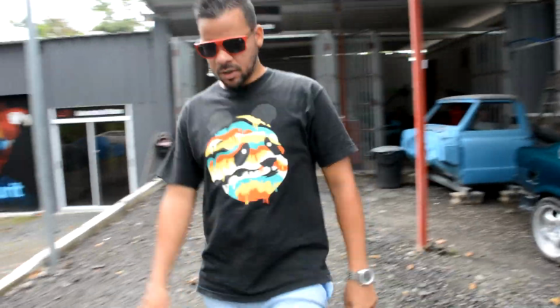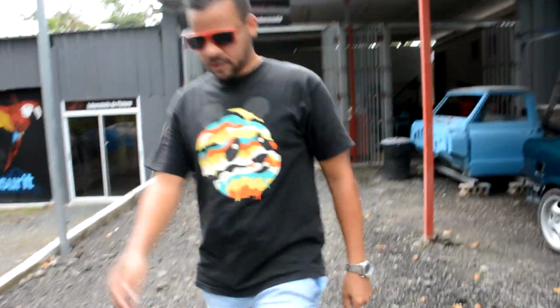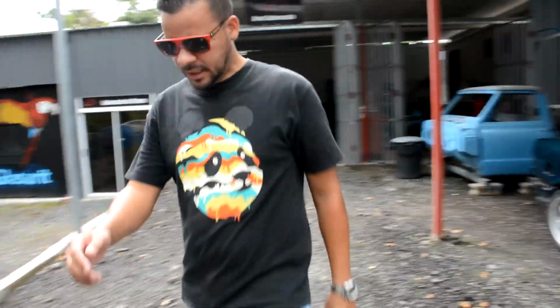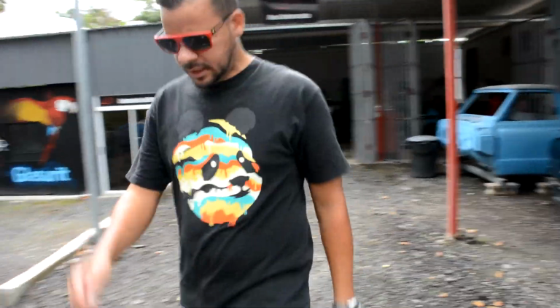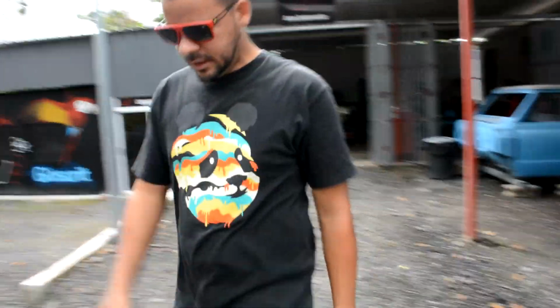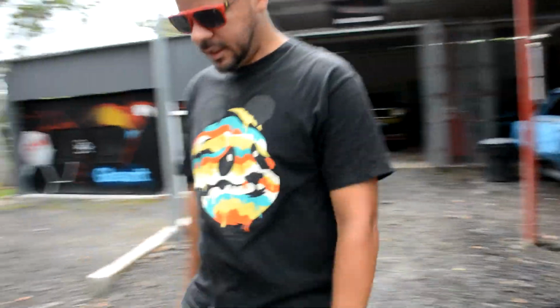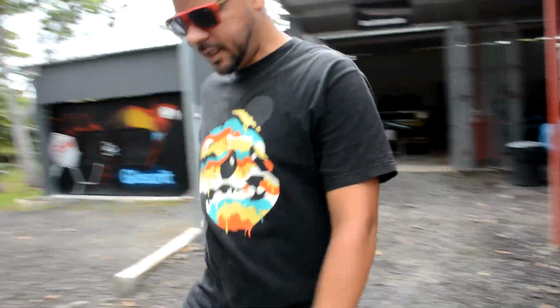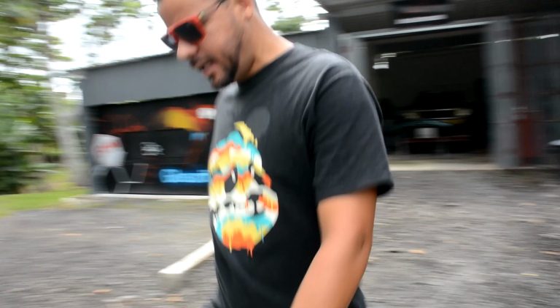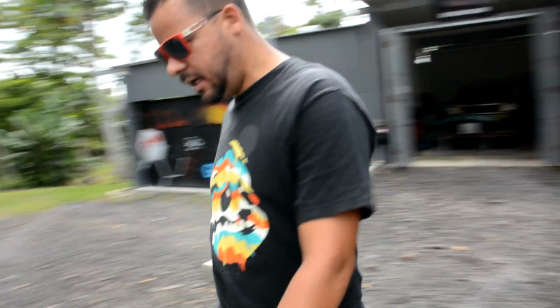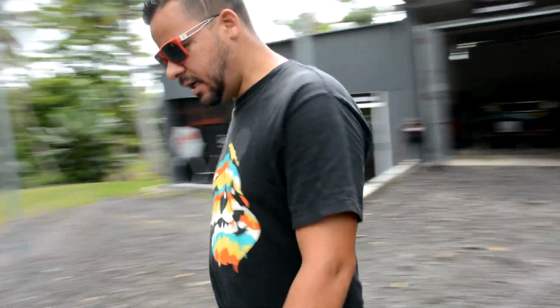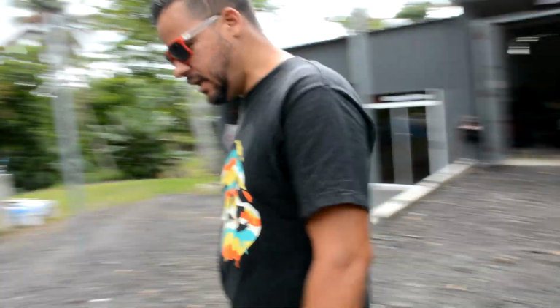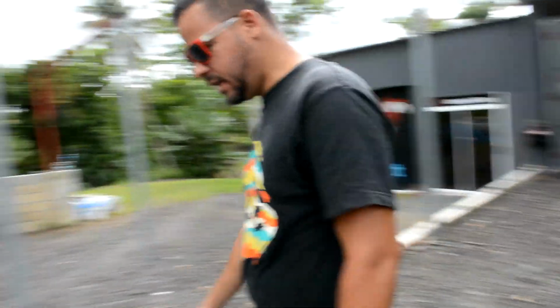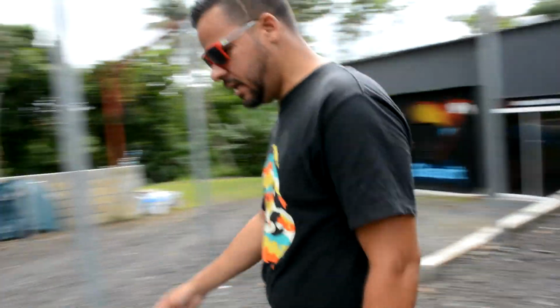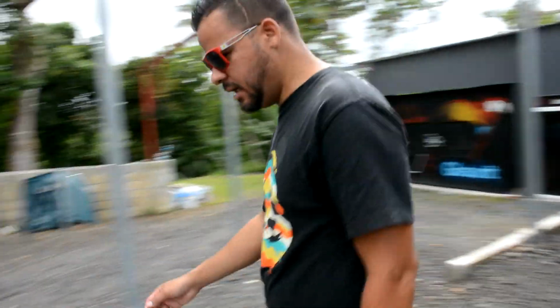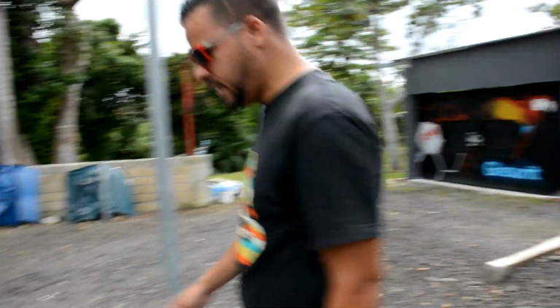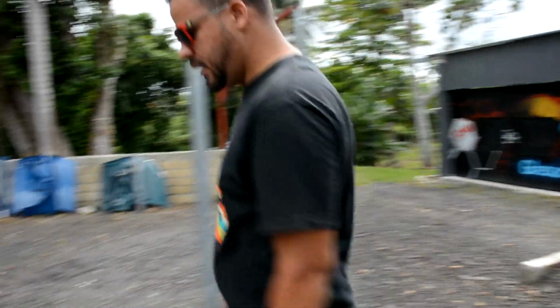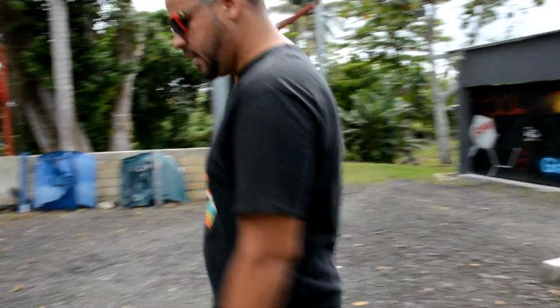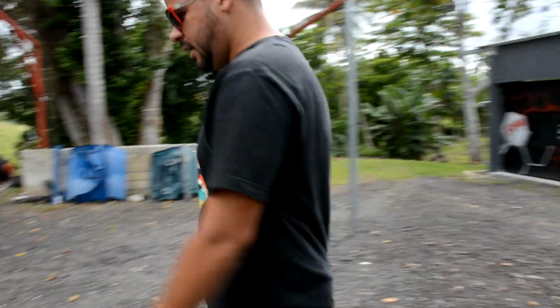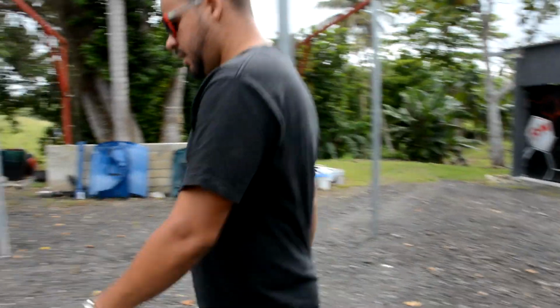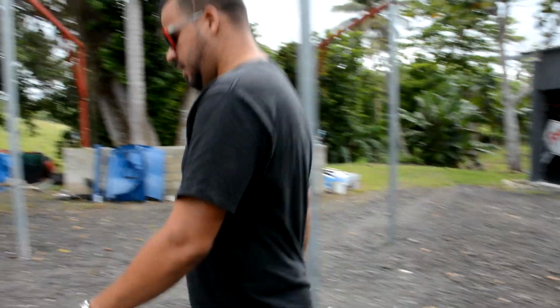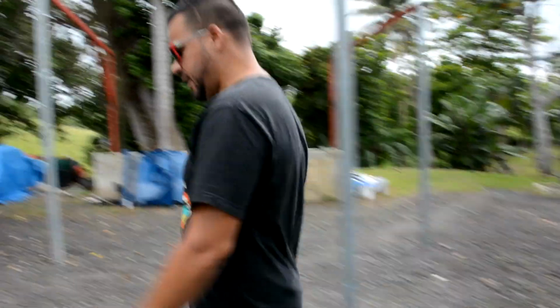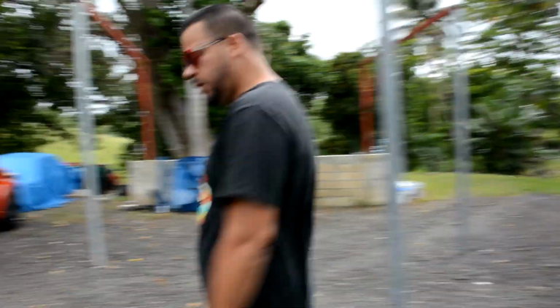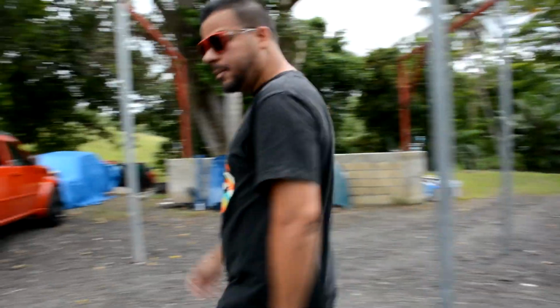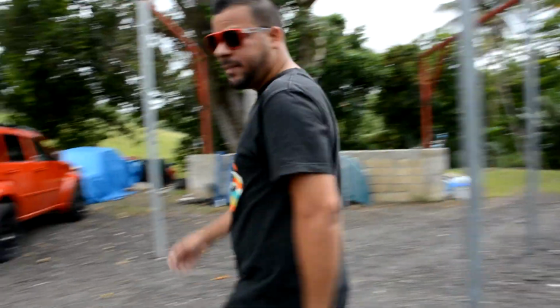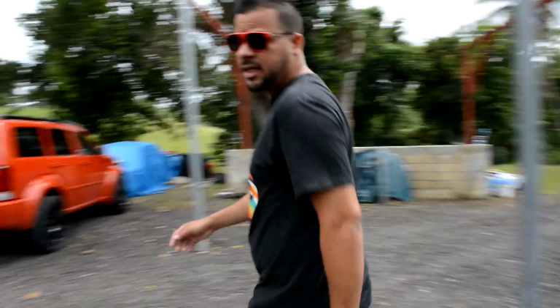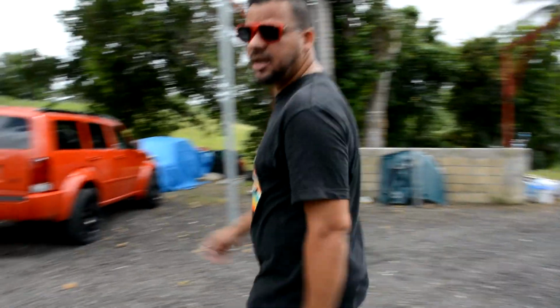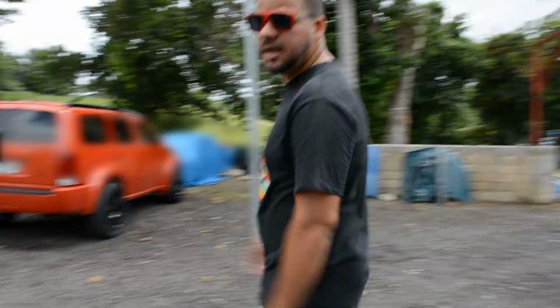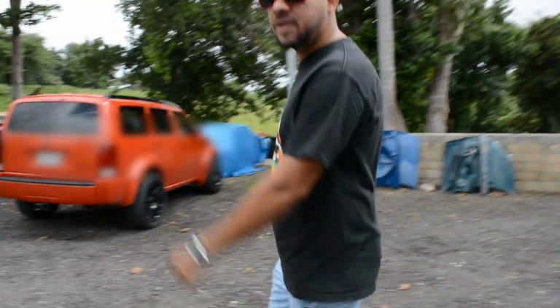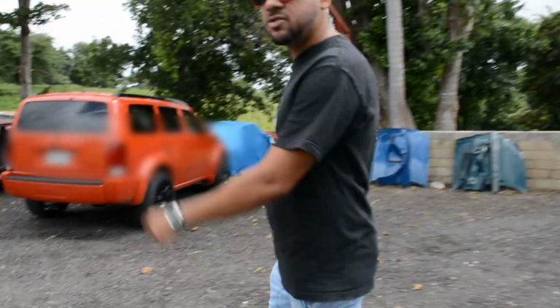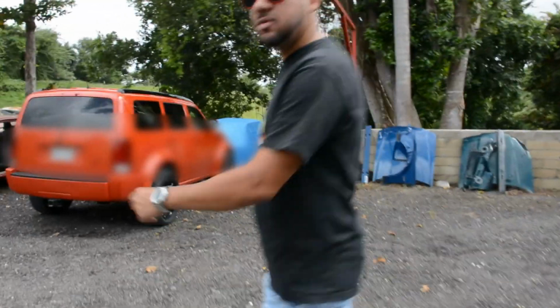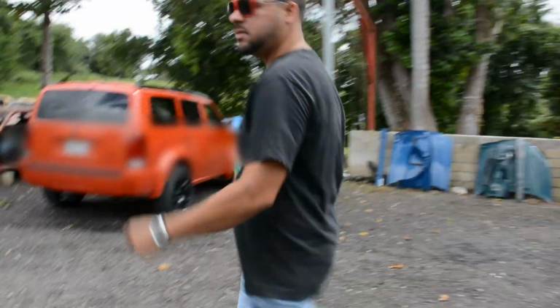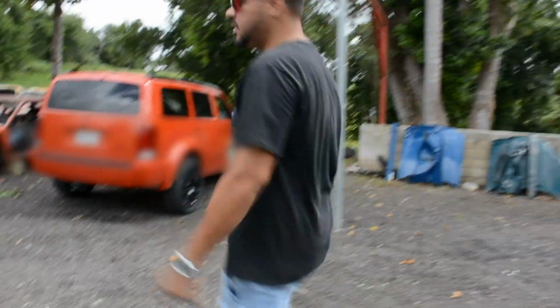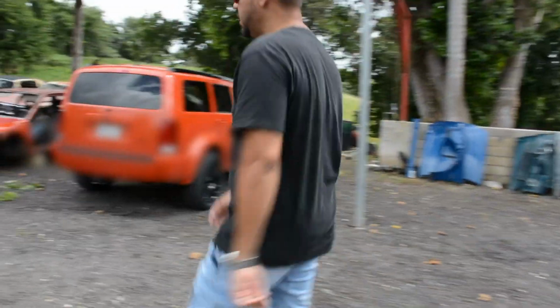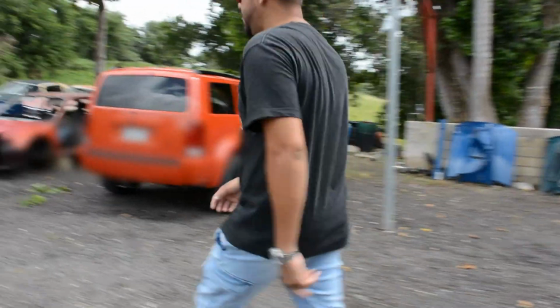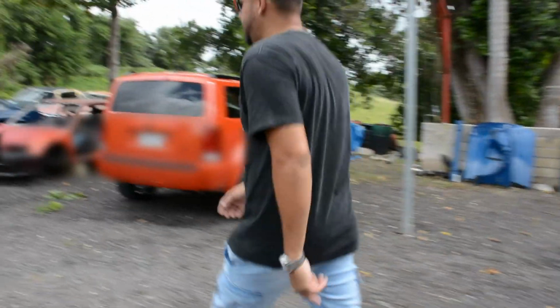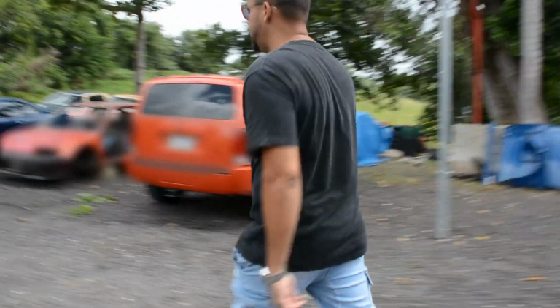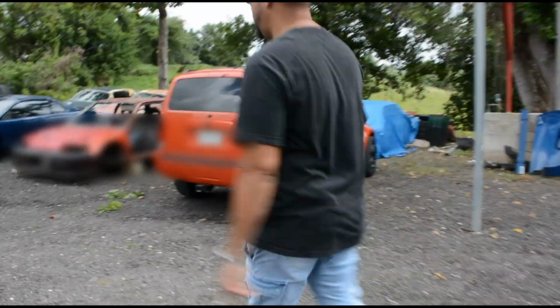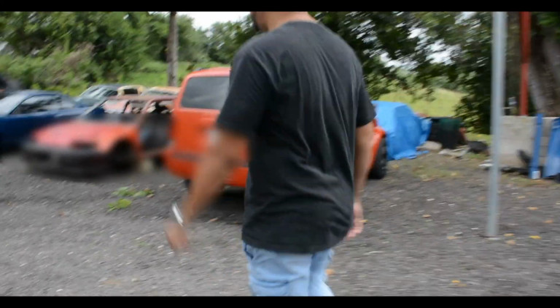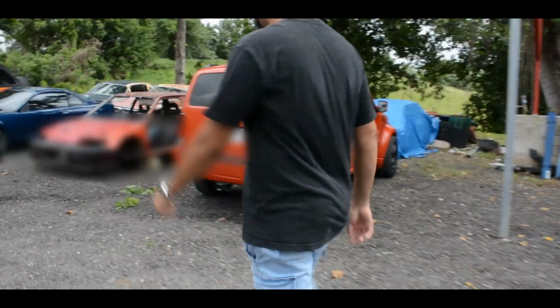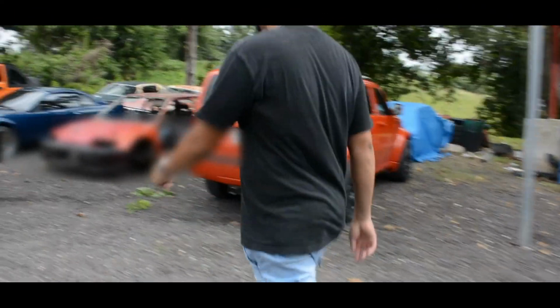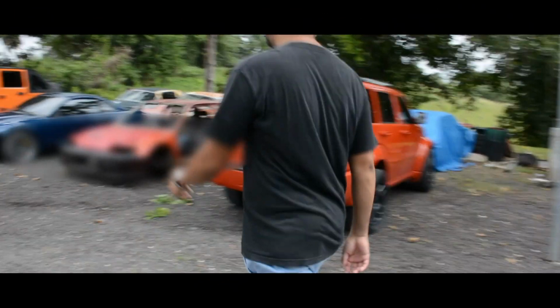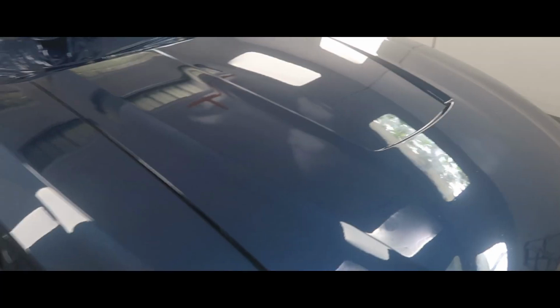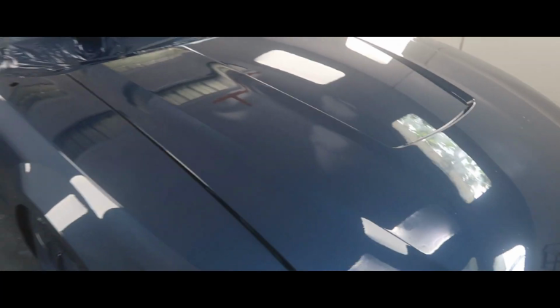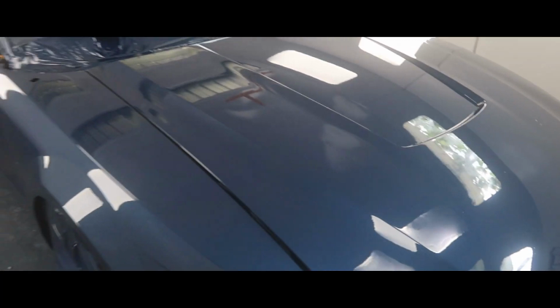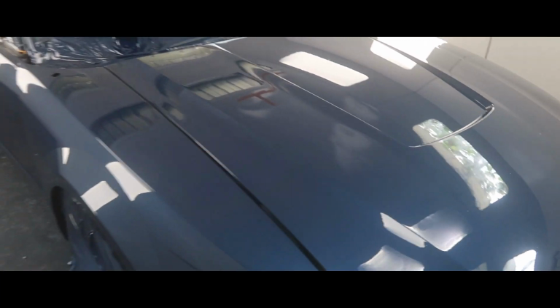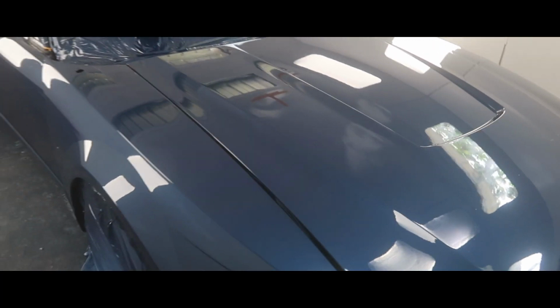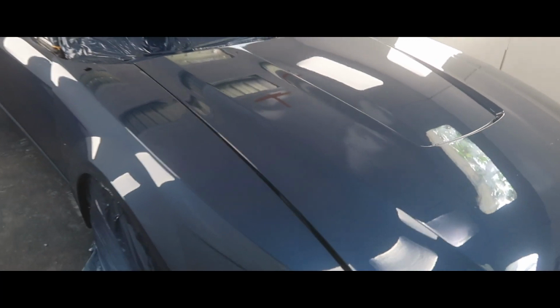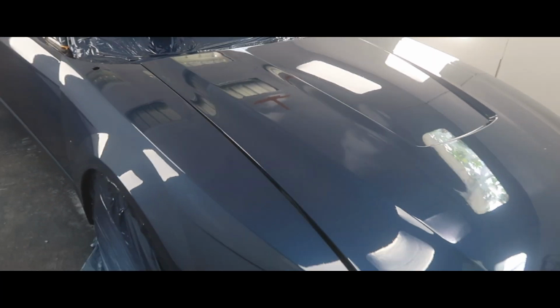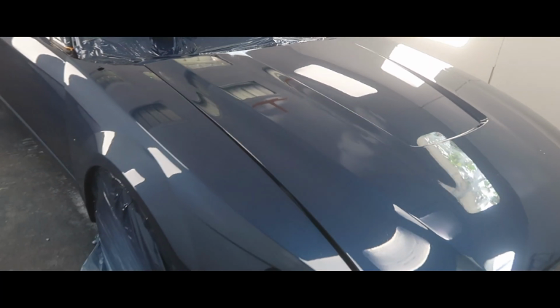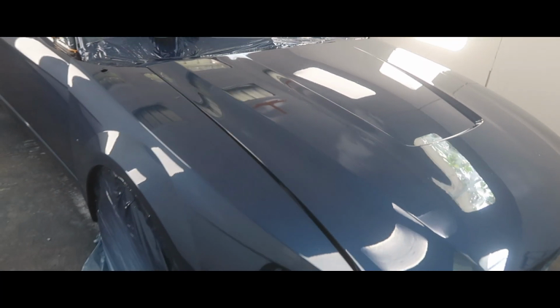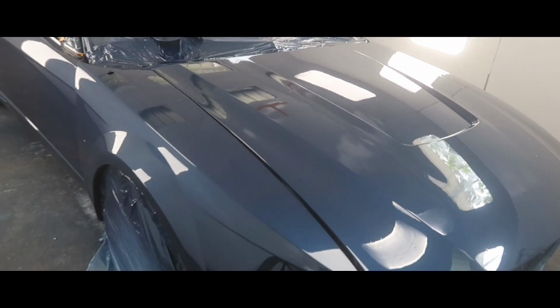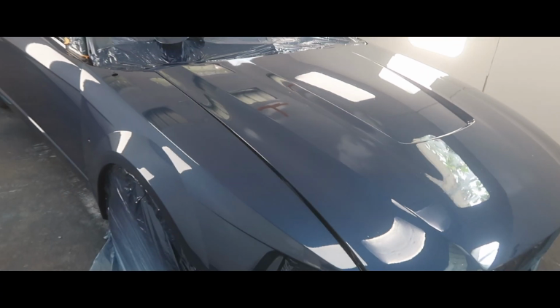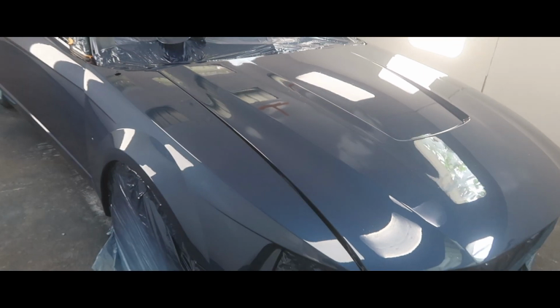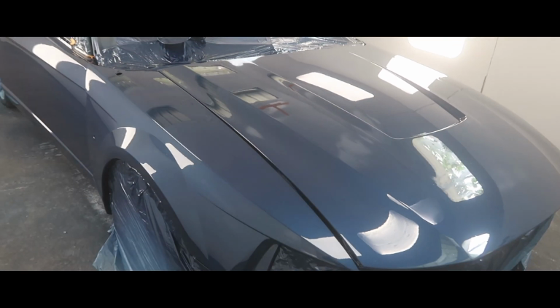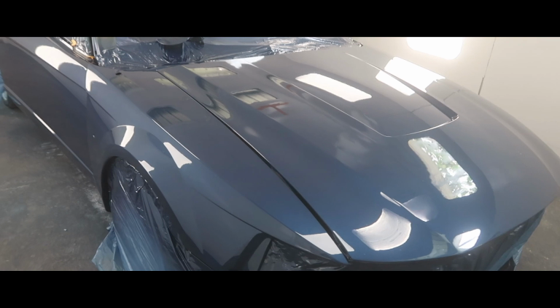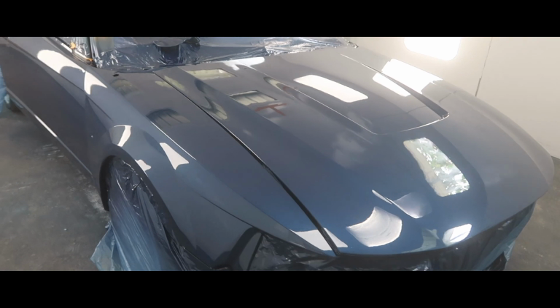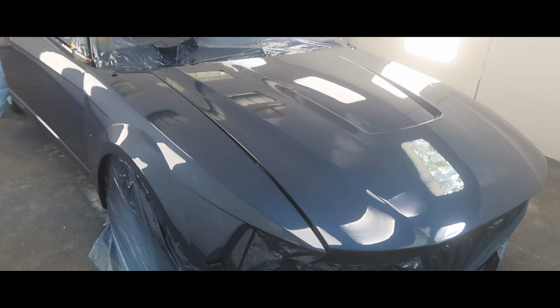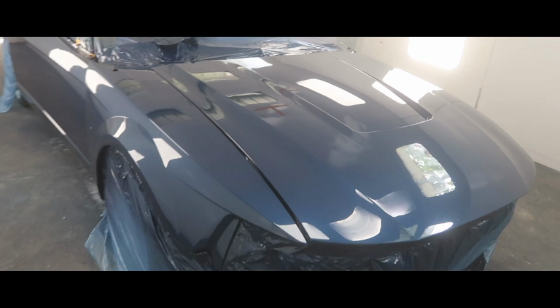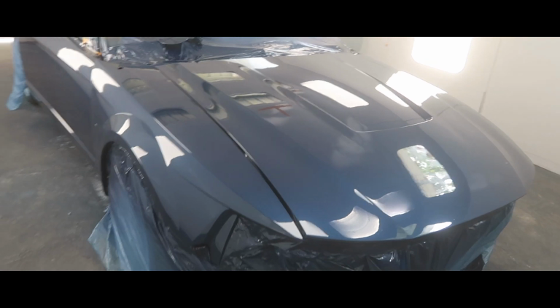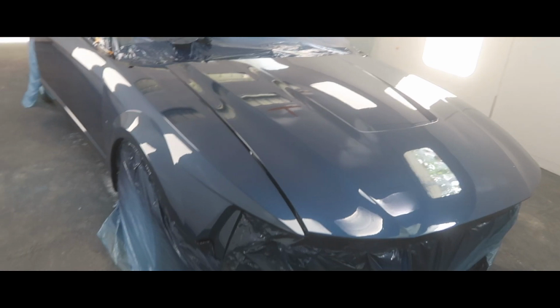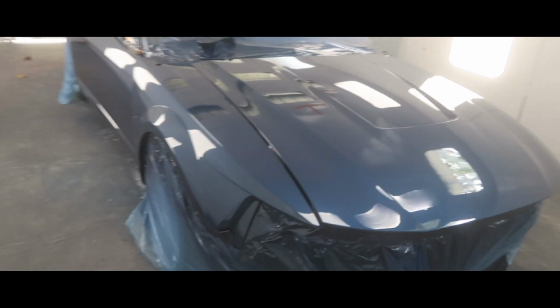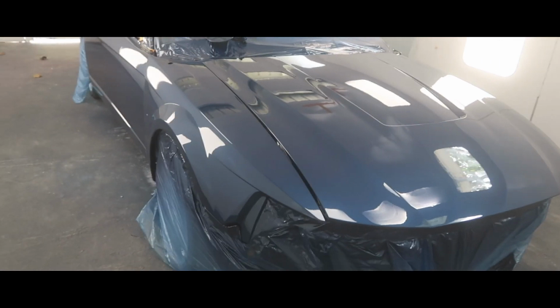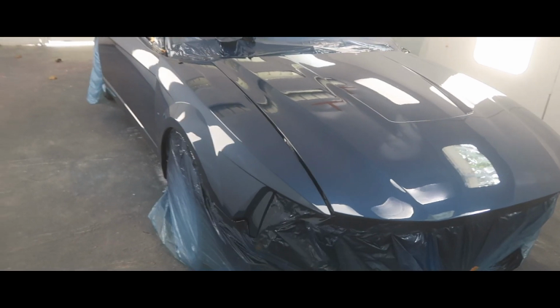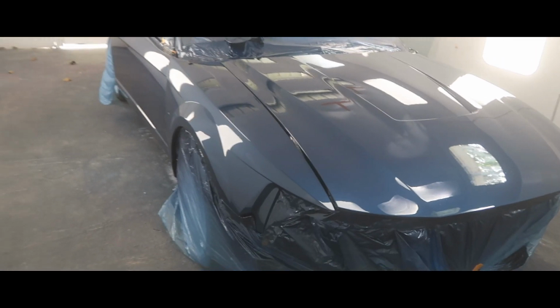Voy a mostrarles la obra del Mustang — el del 2000, el azul que pintamos.